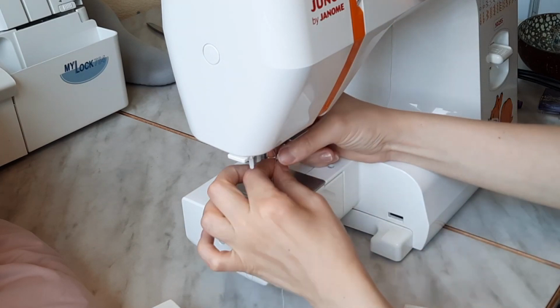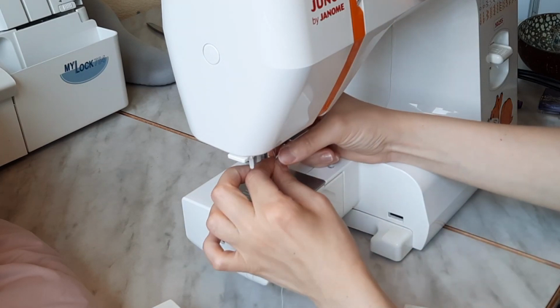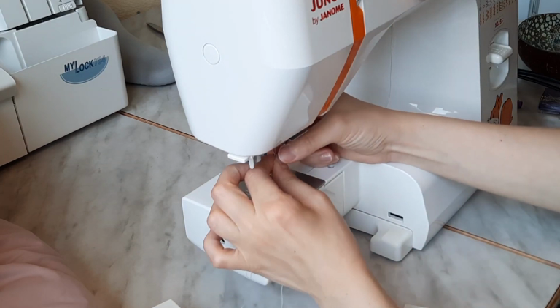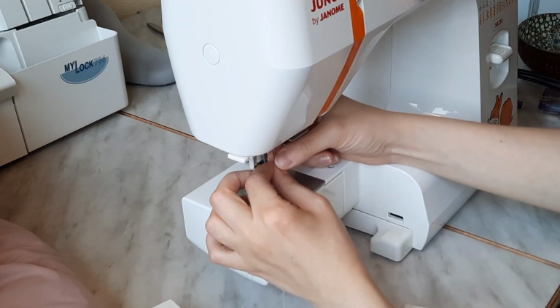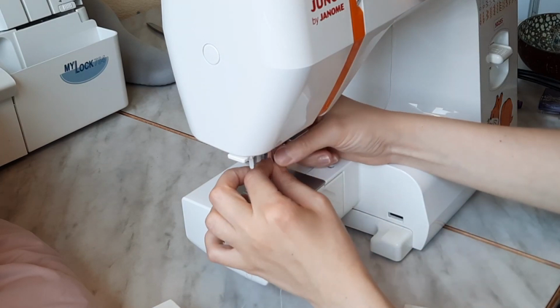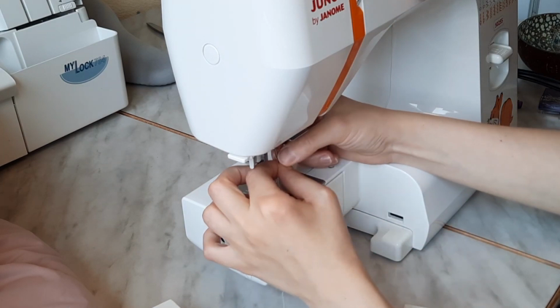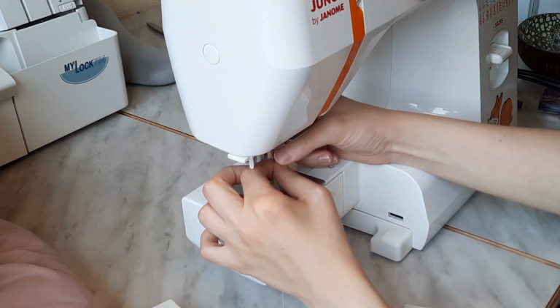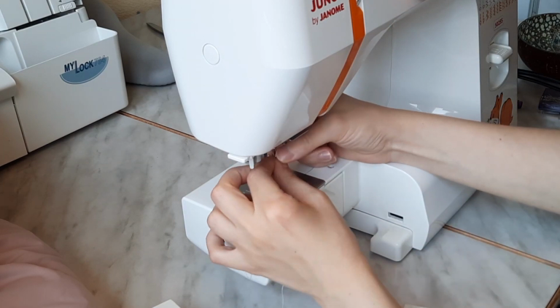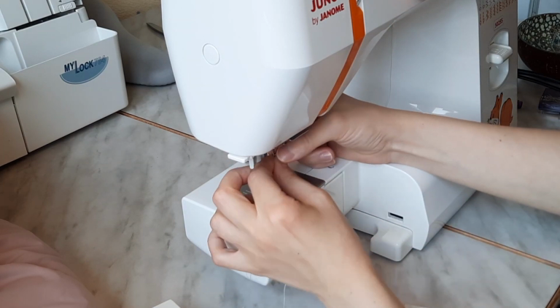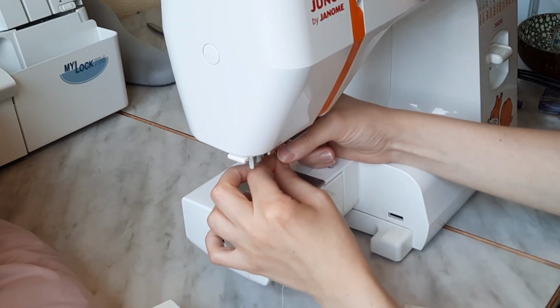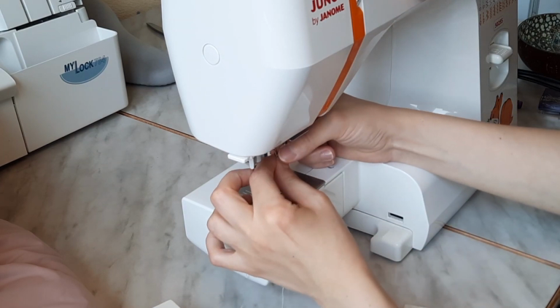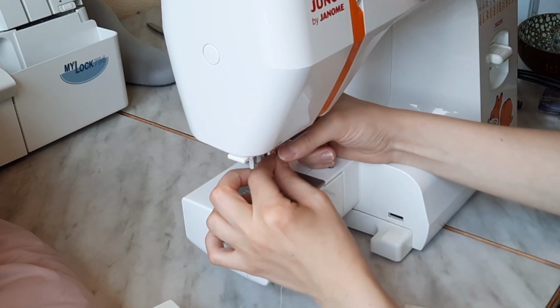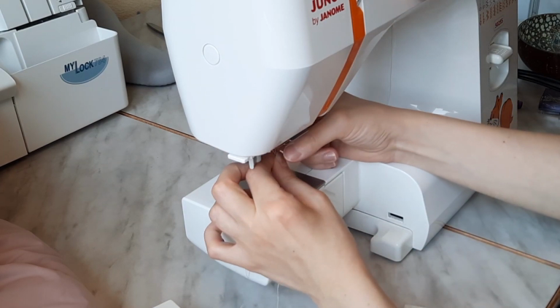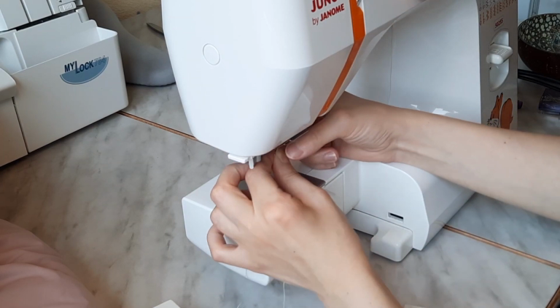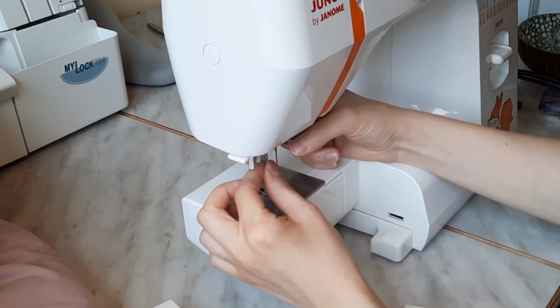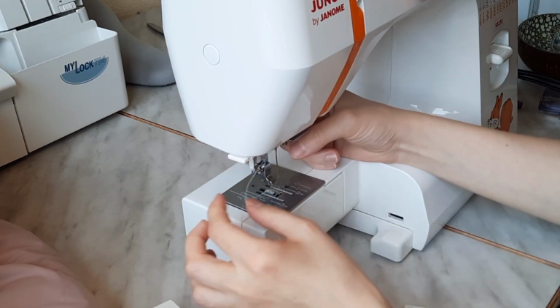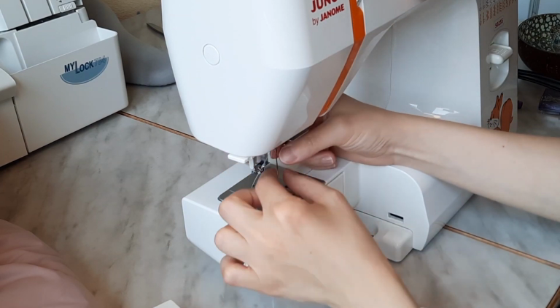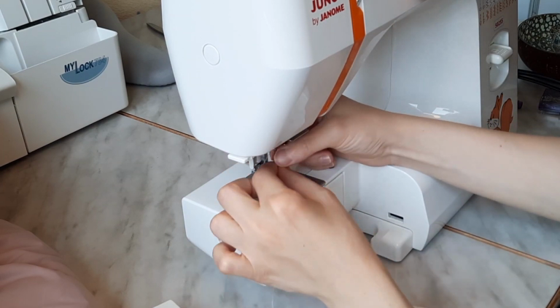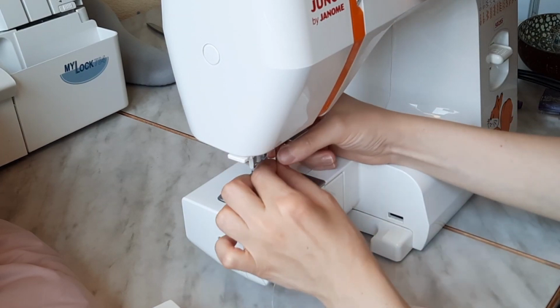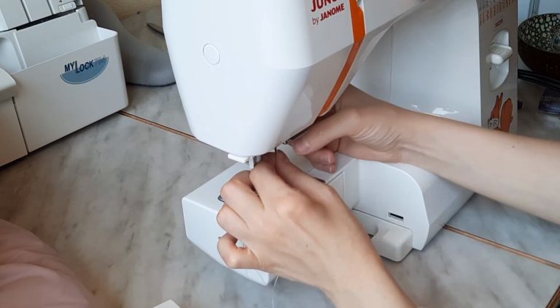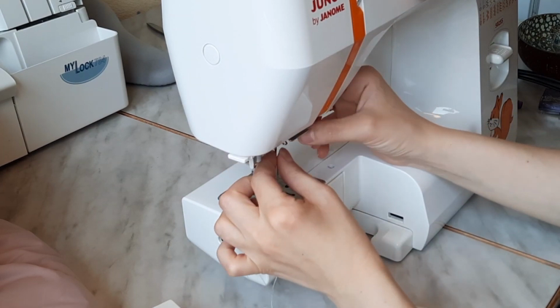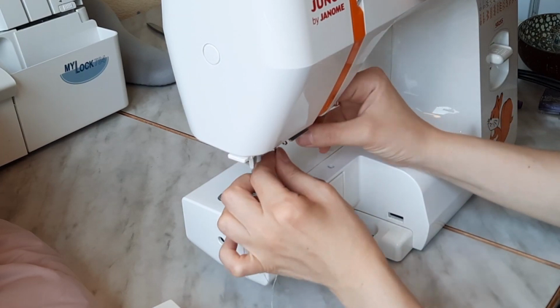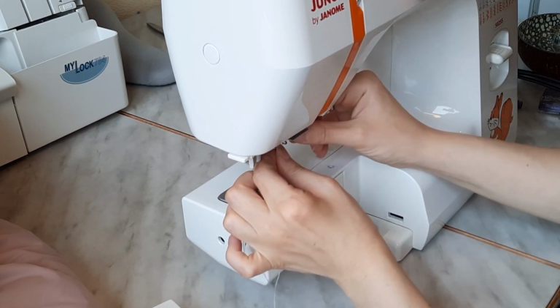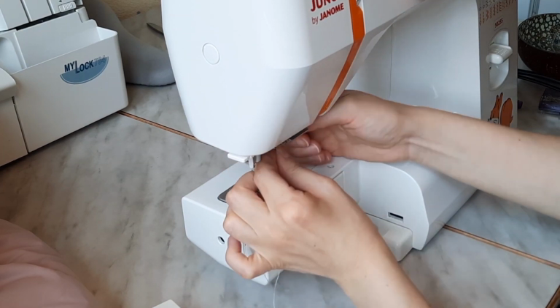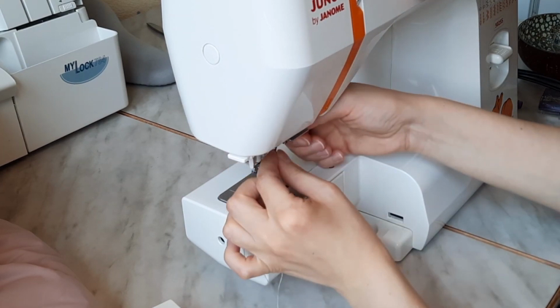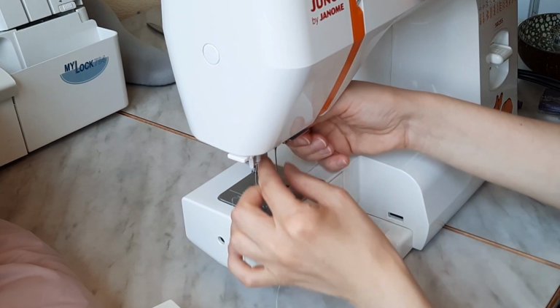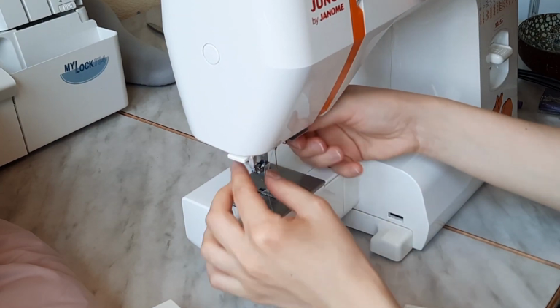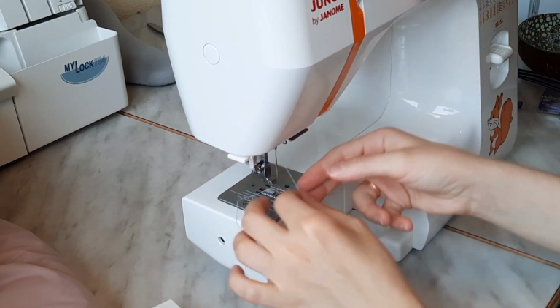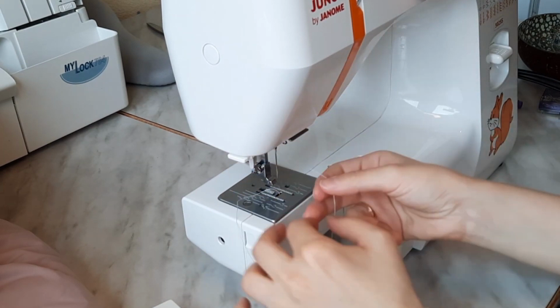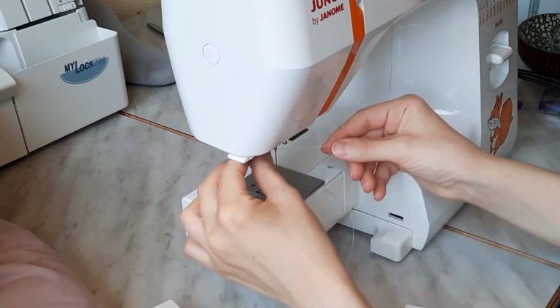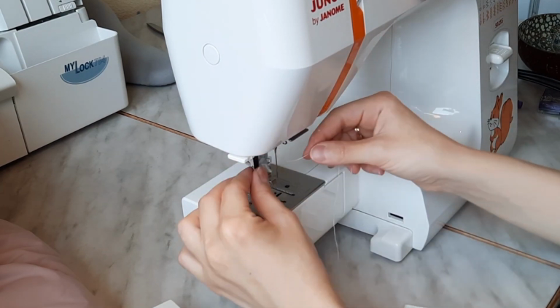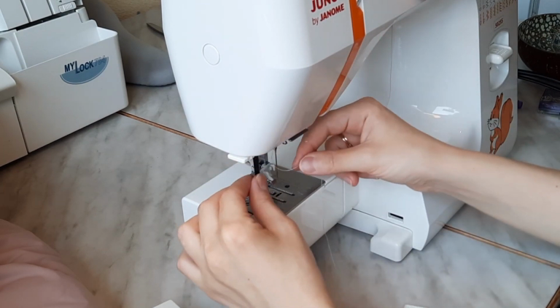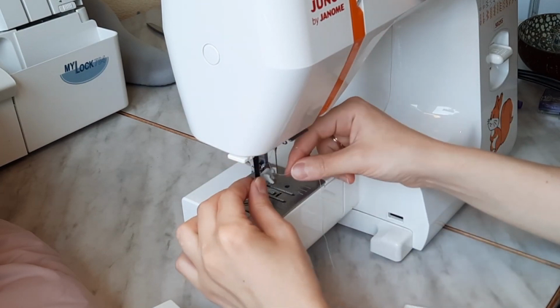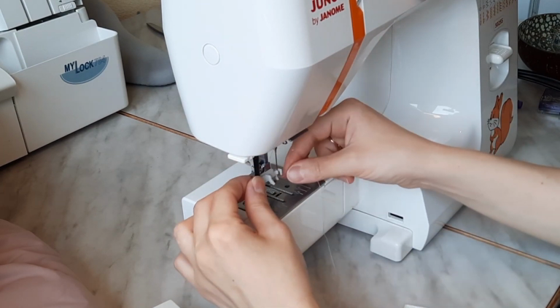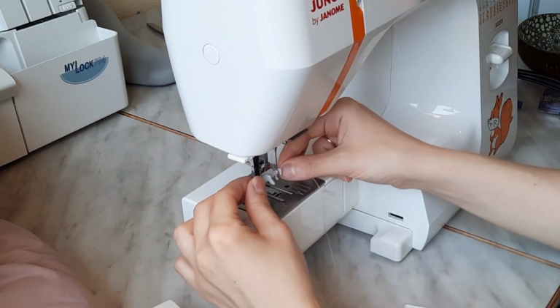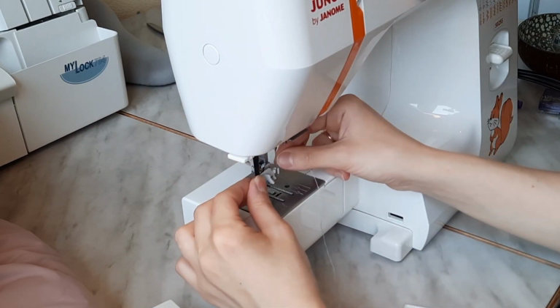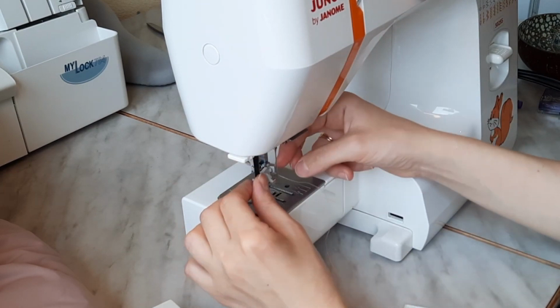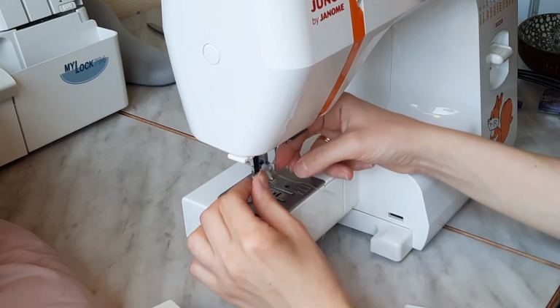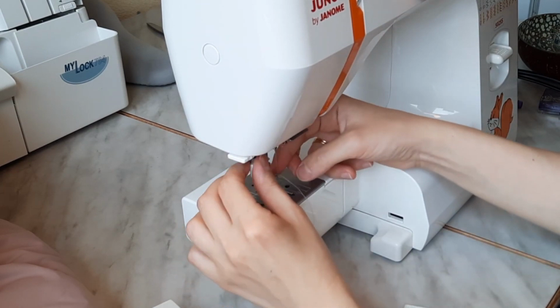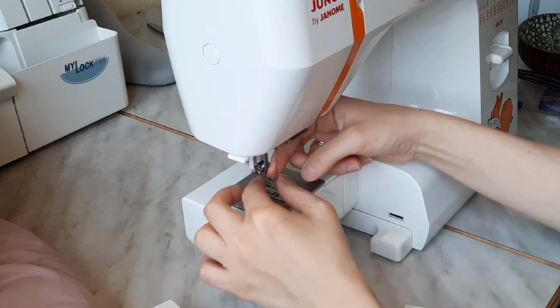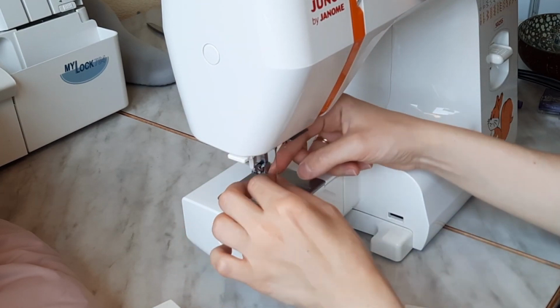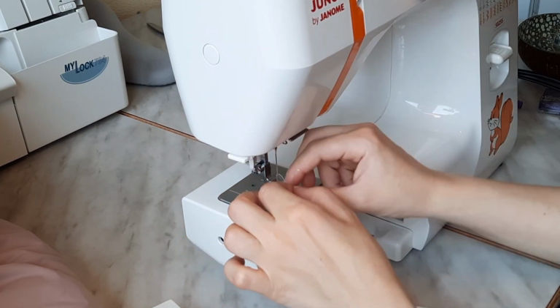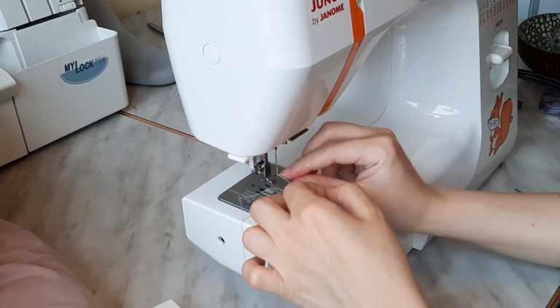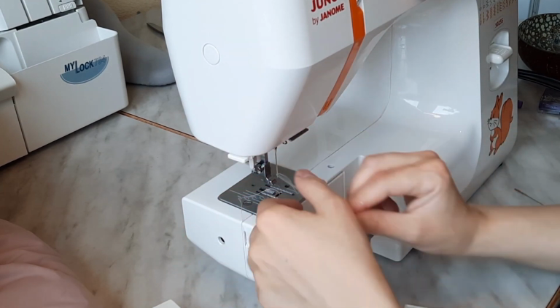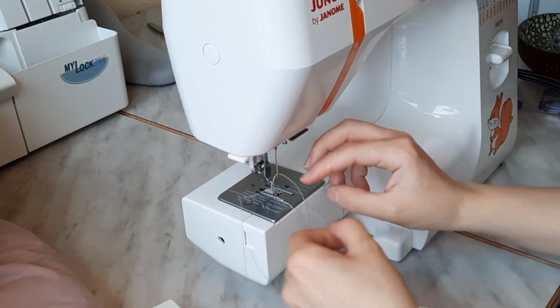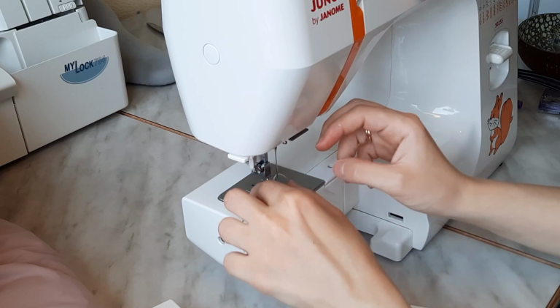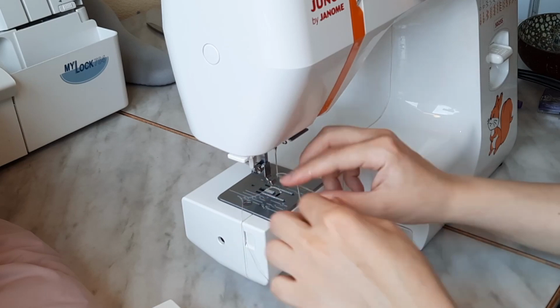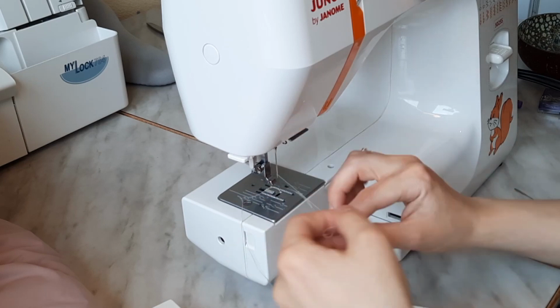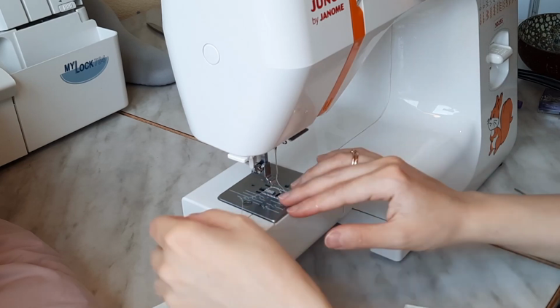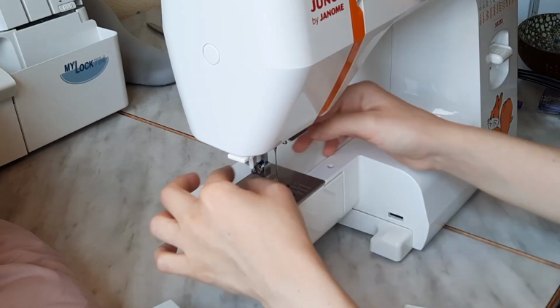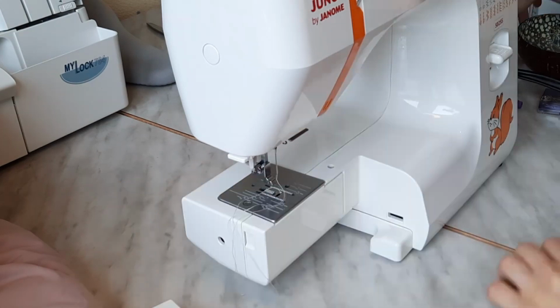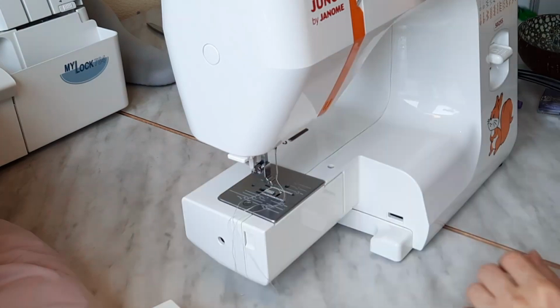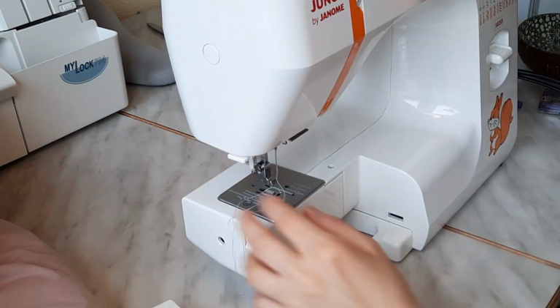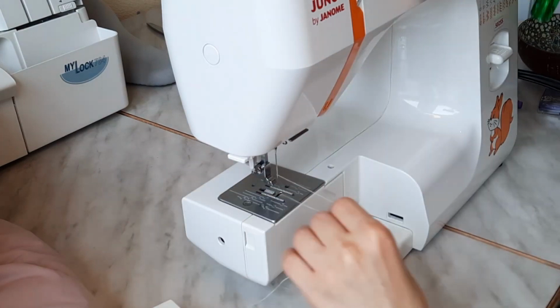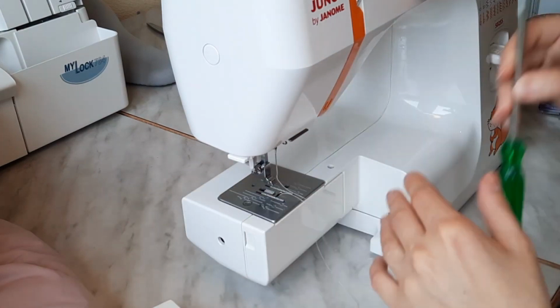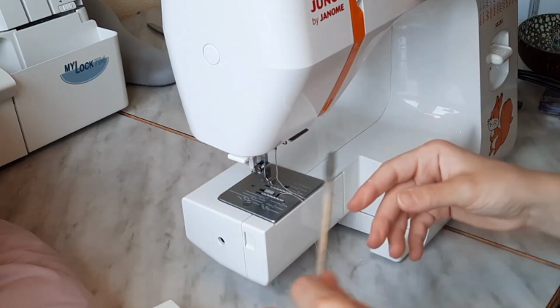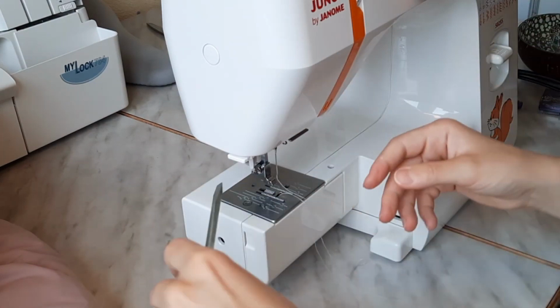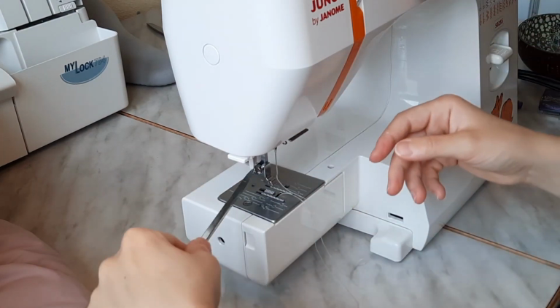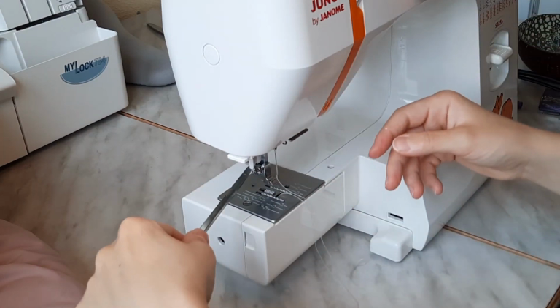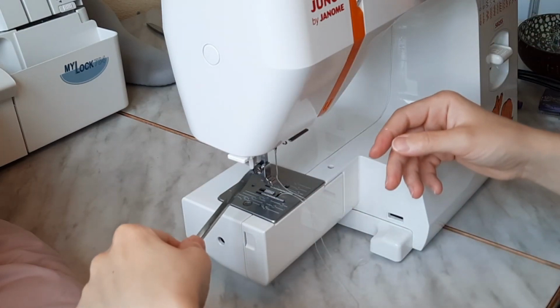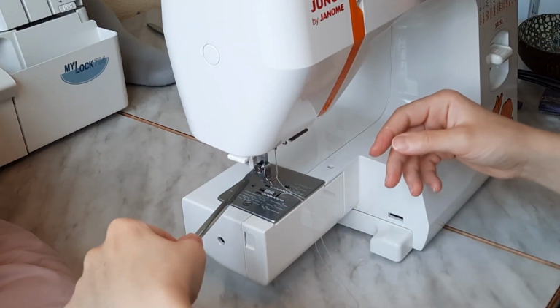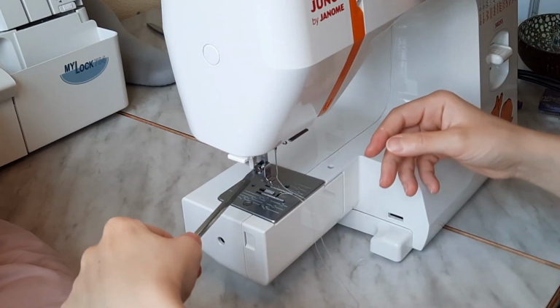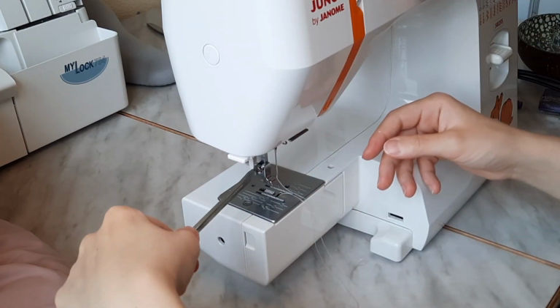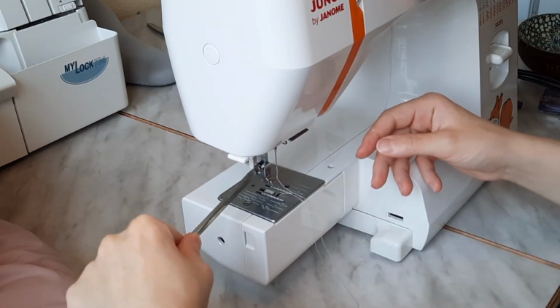To do so, I used a walking foot. It helps a lot when working with a thick piece that has several layers.